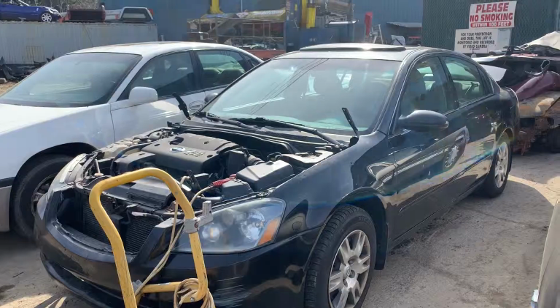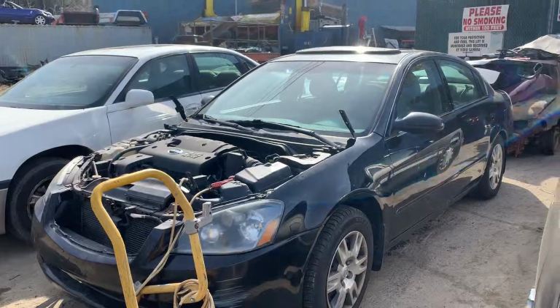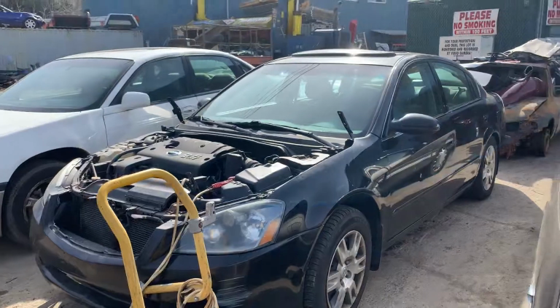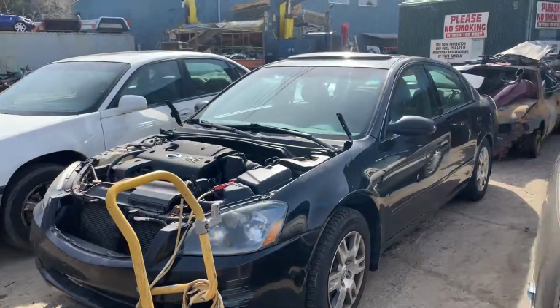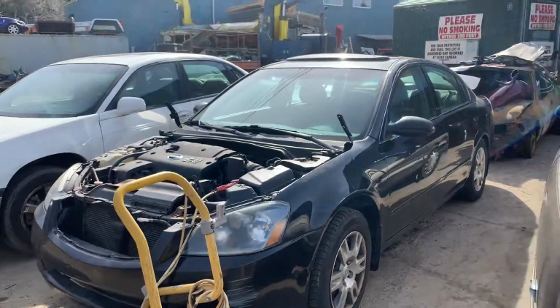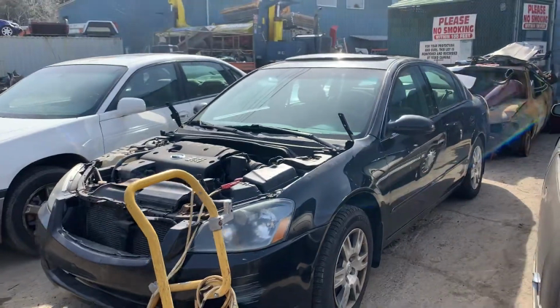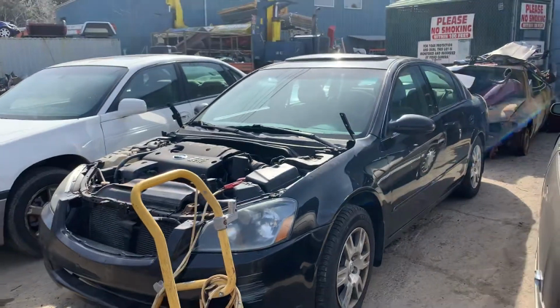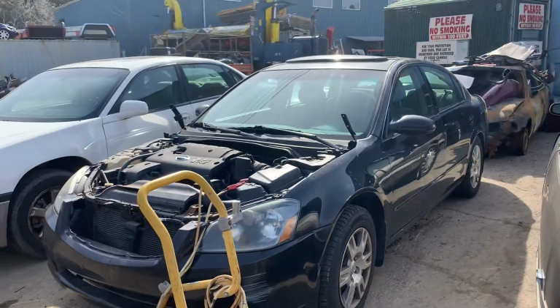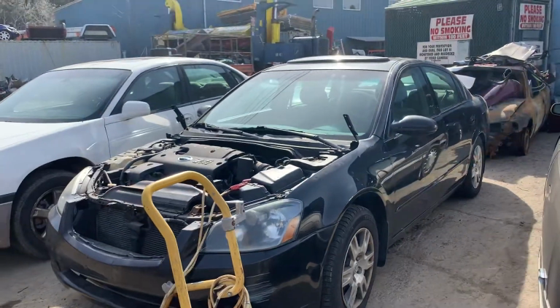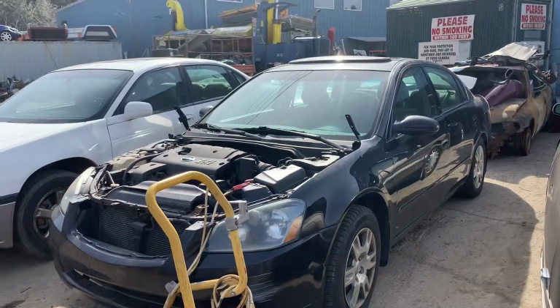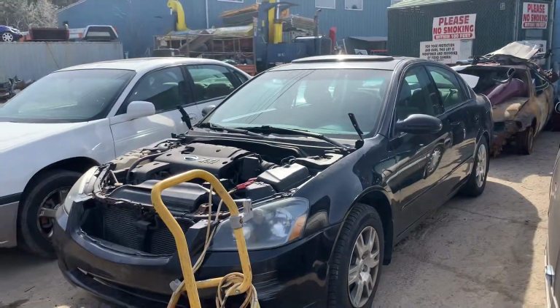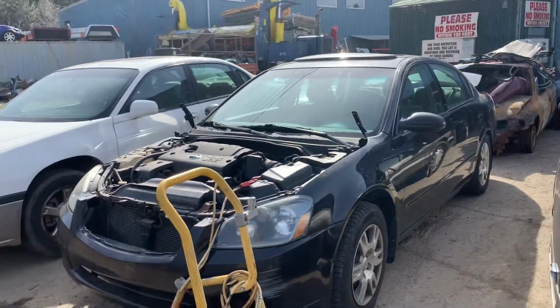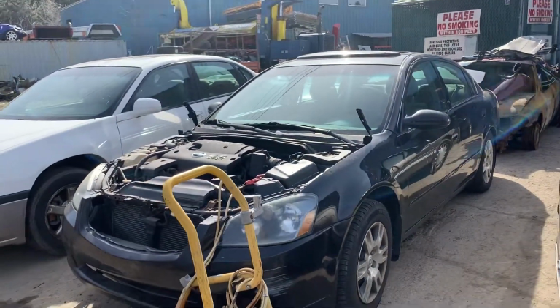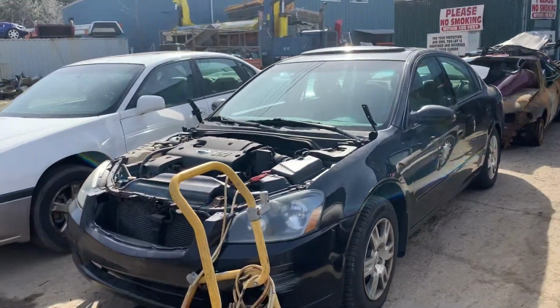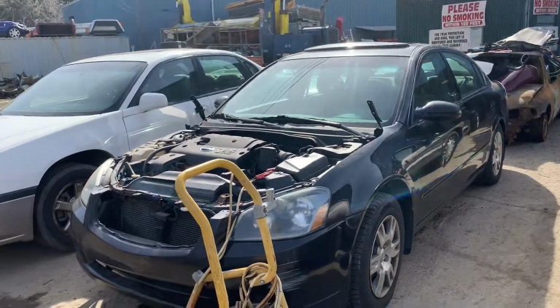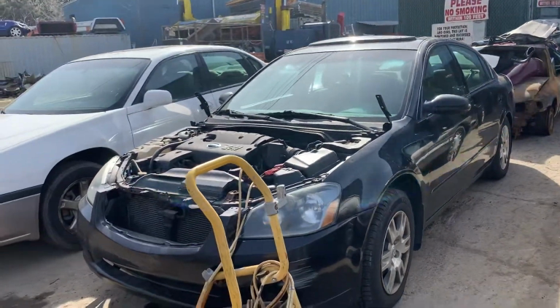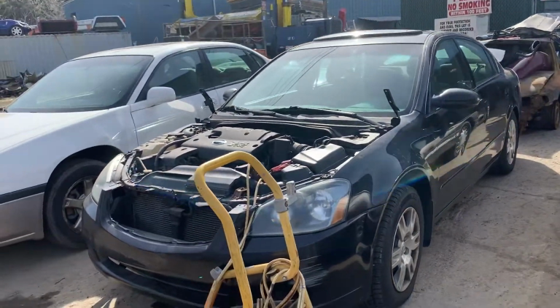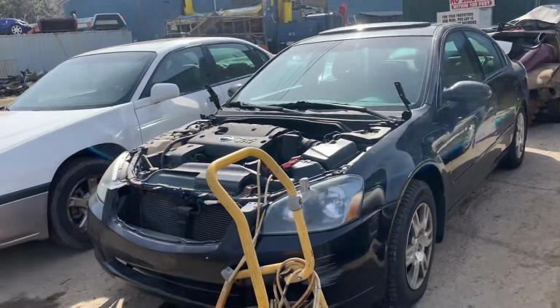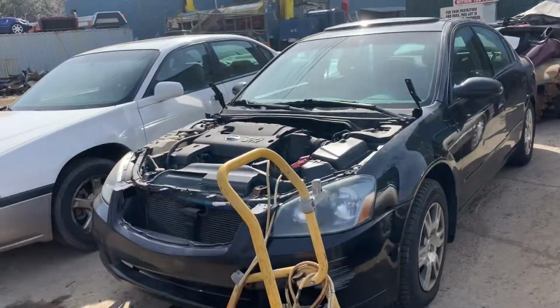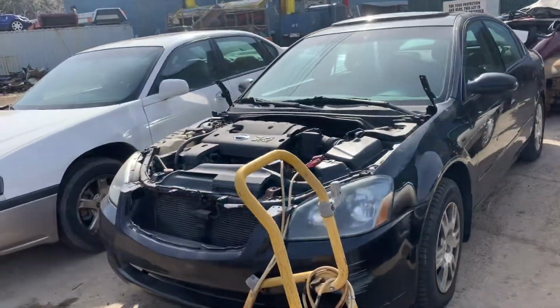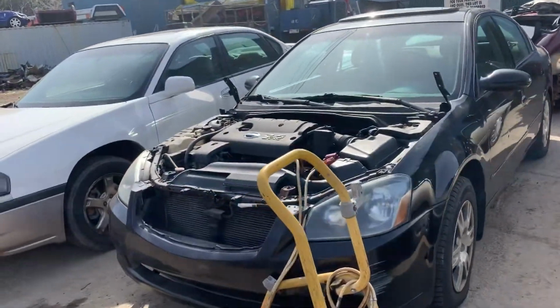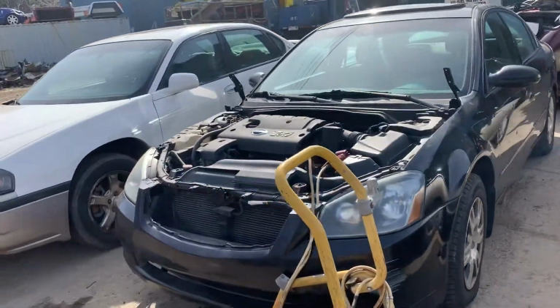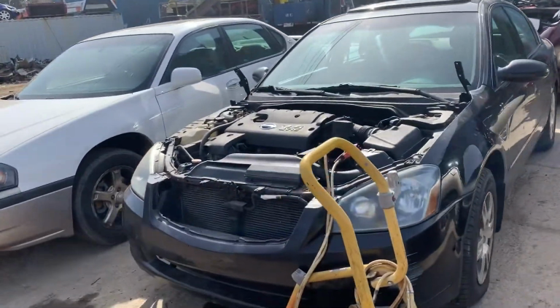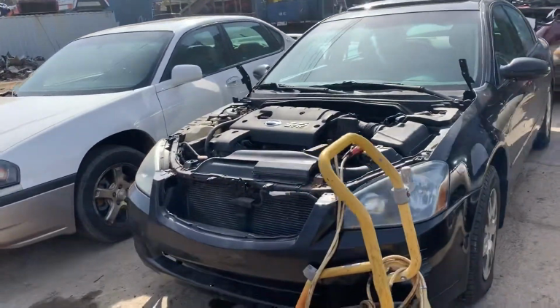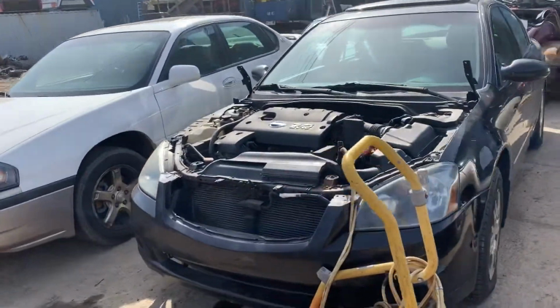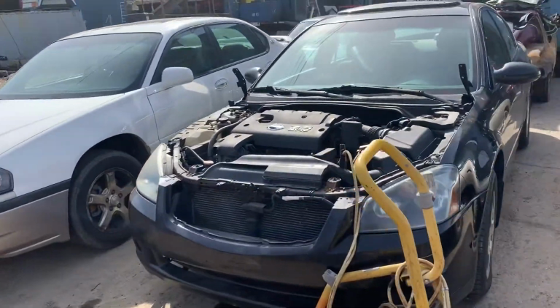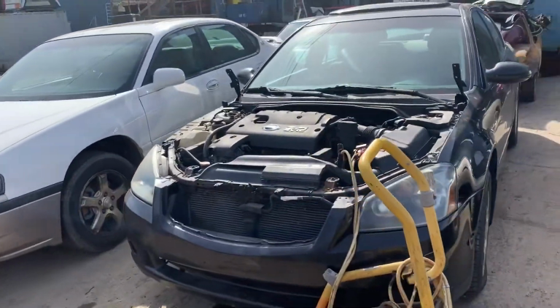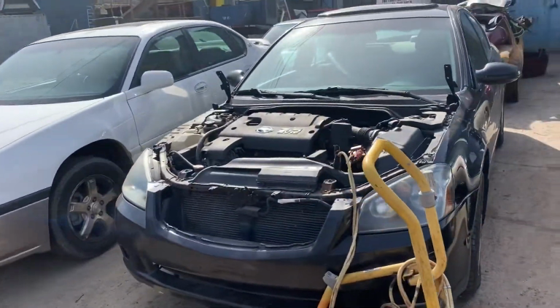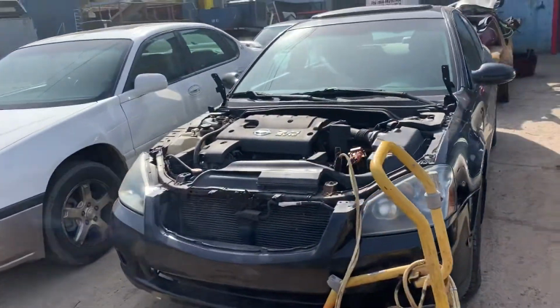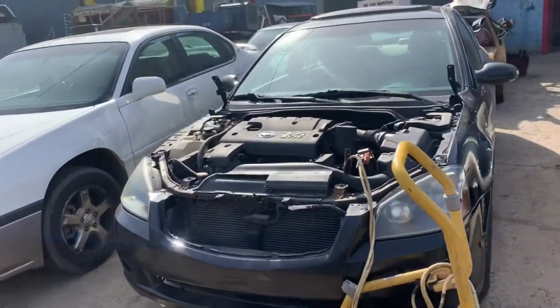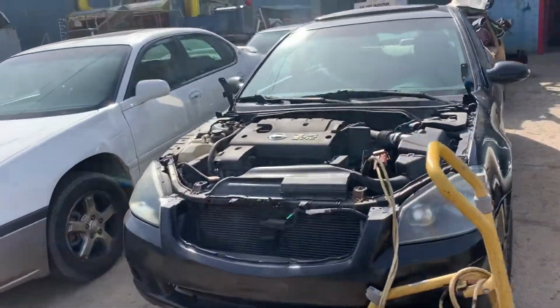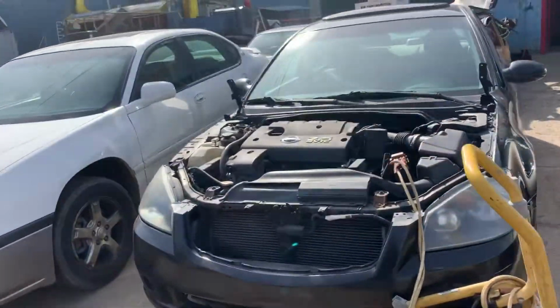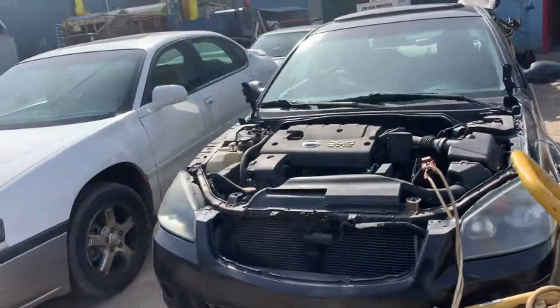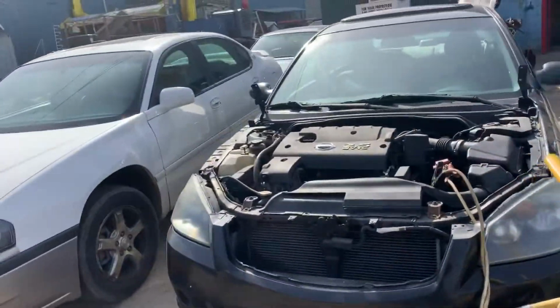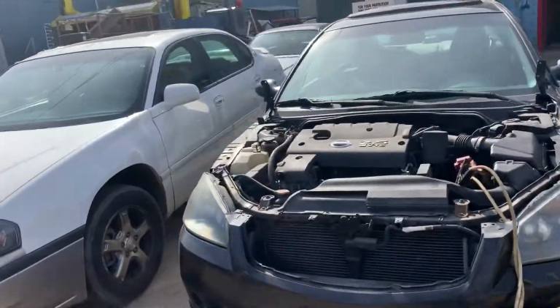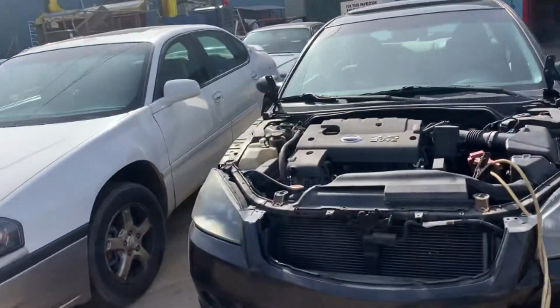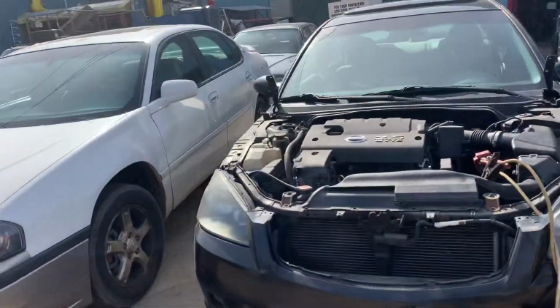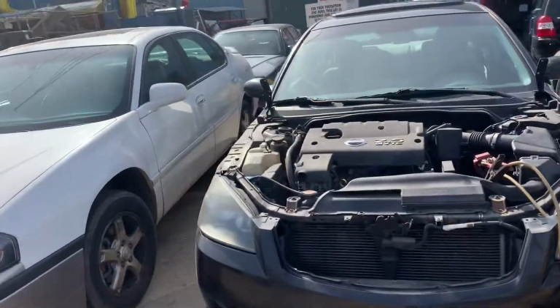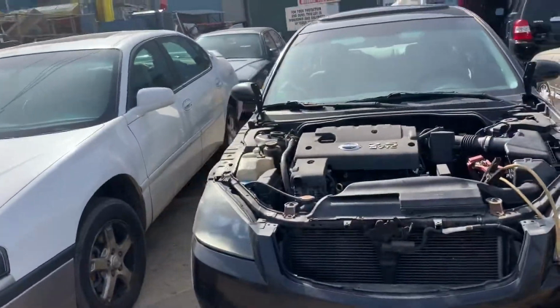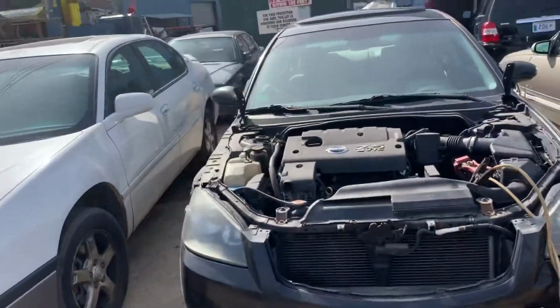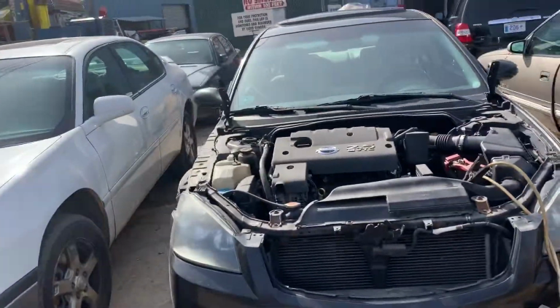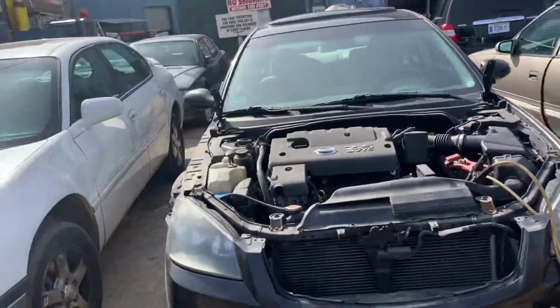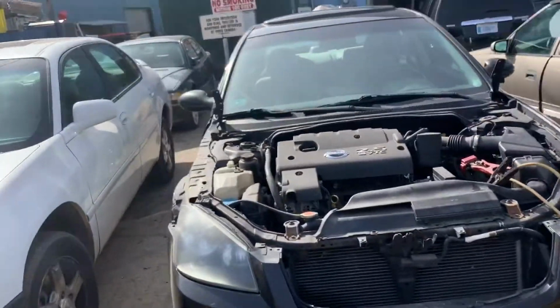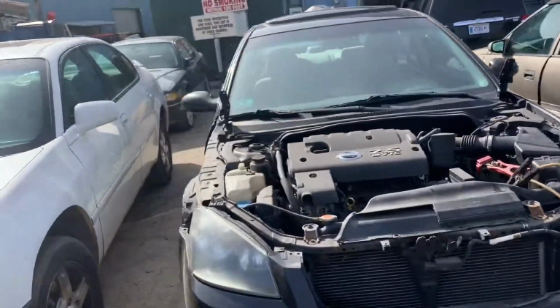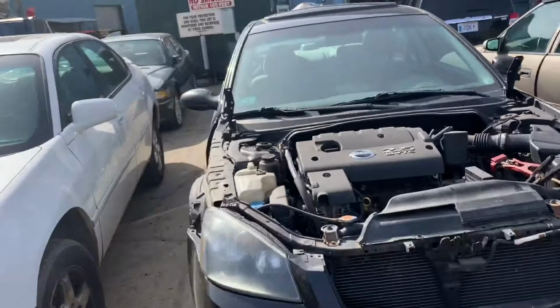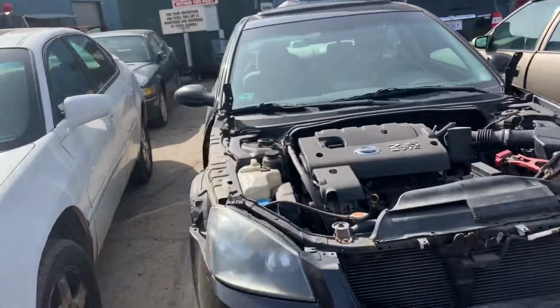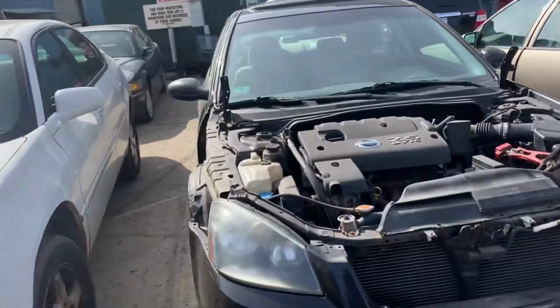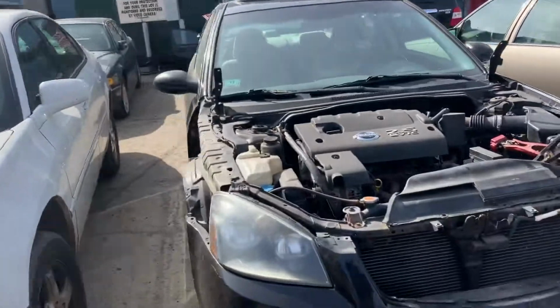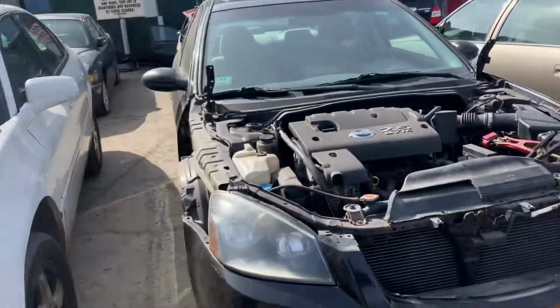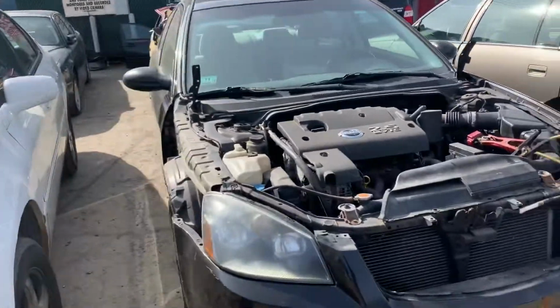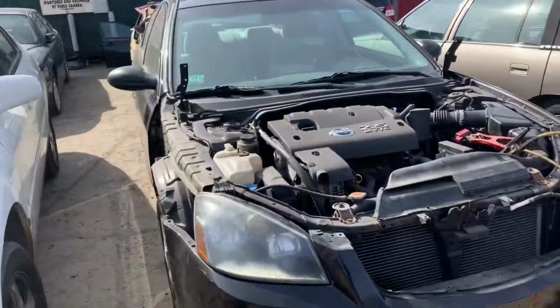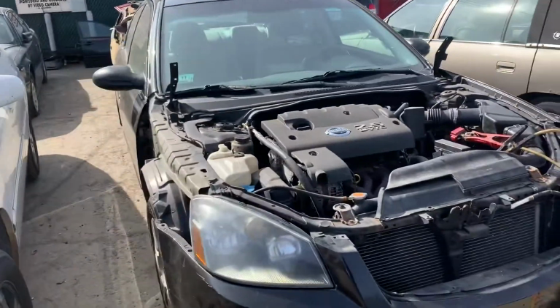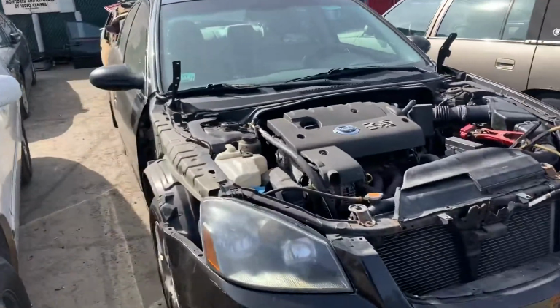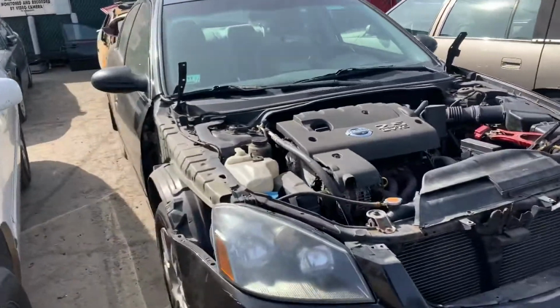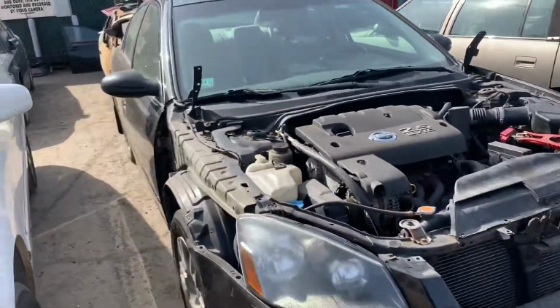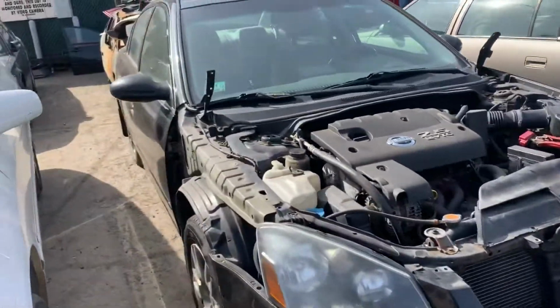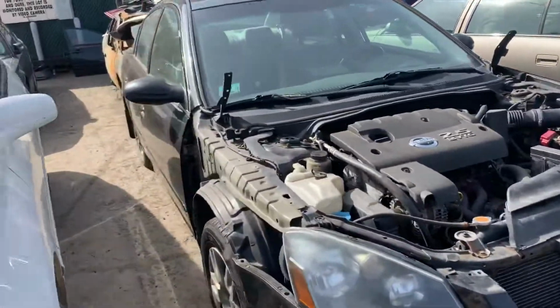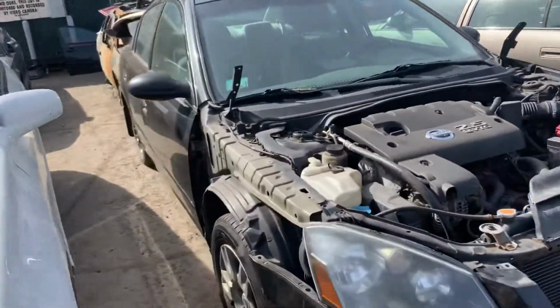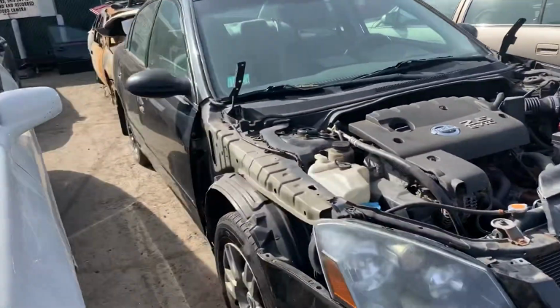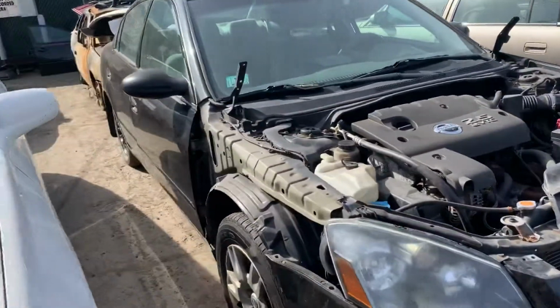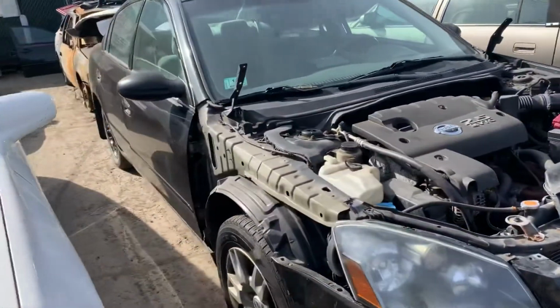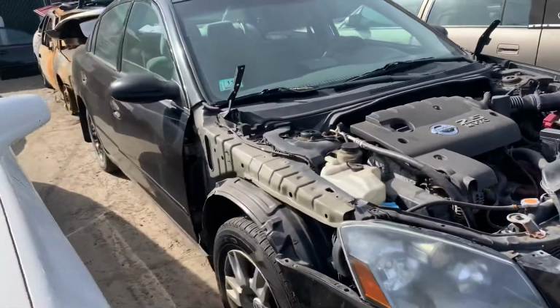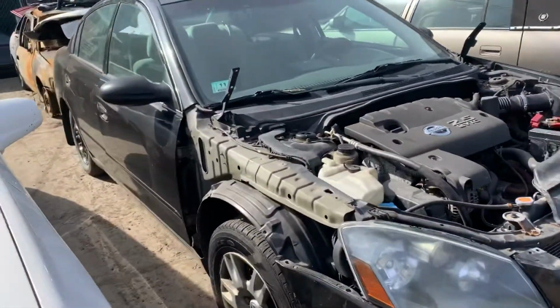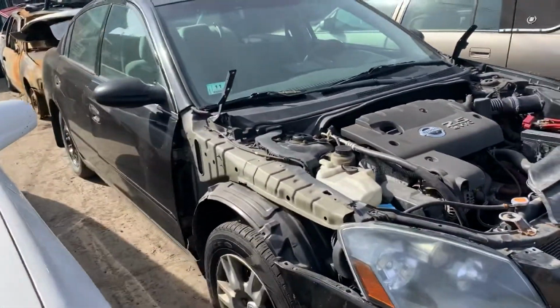2005 Nissan Altima. It's got good headlights. Couldn't get the motor to start — something up with the flywheel.